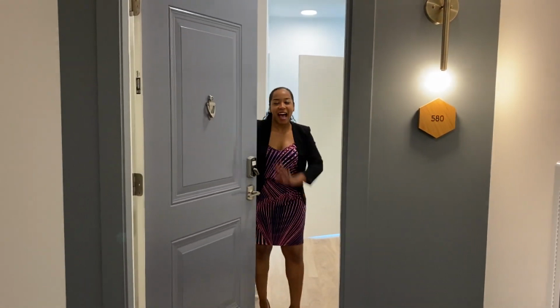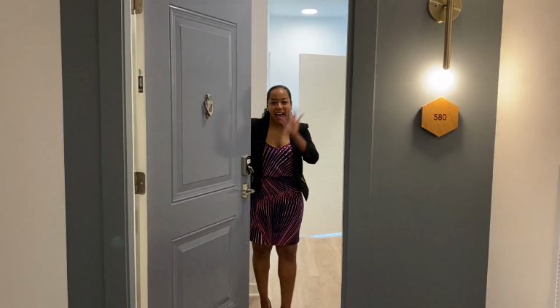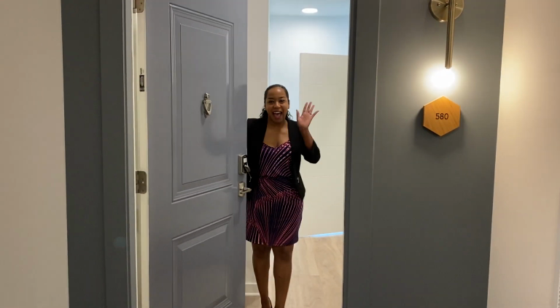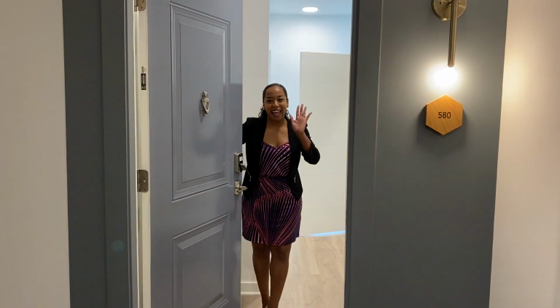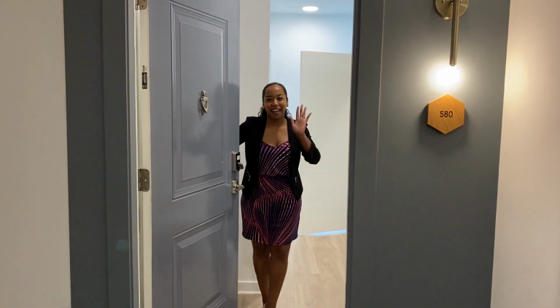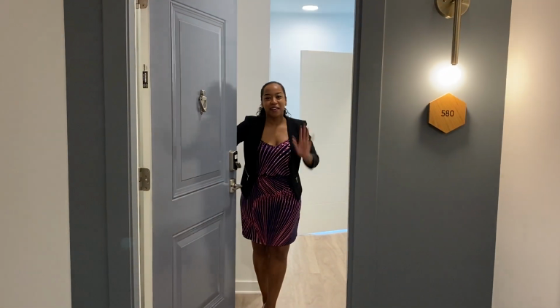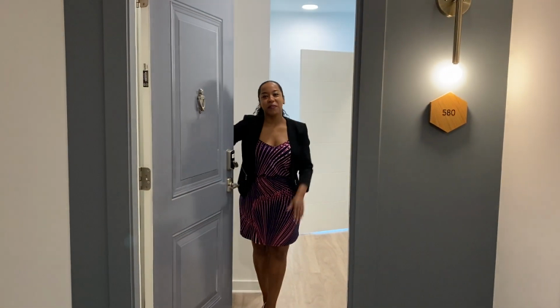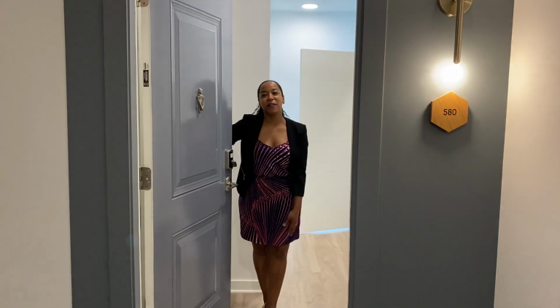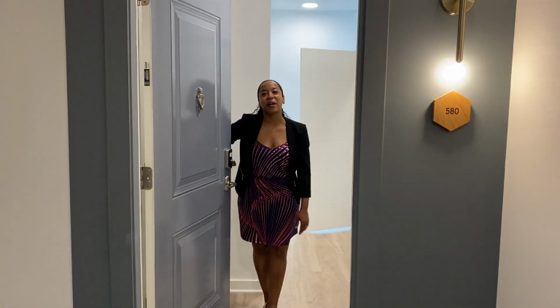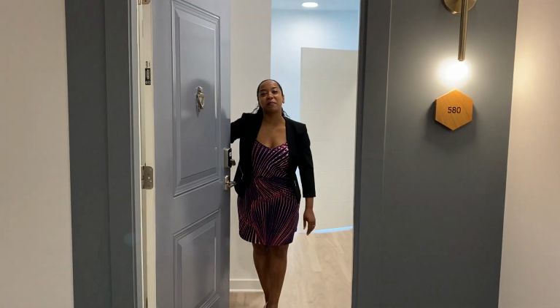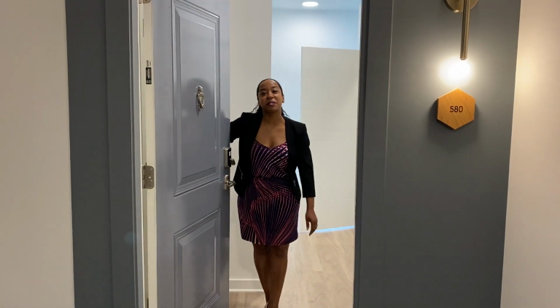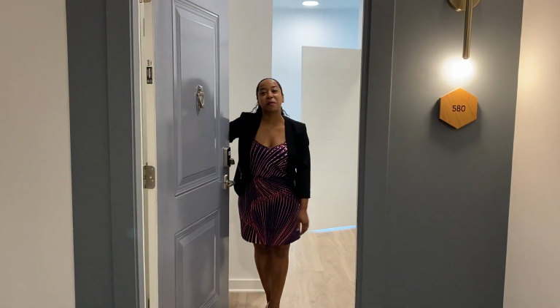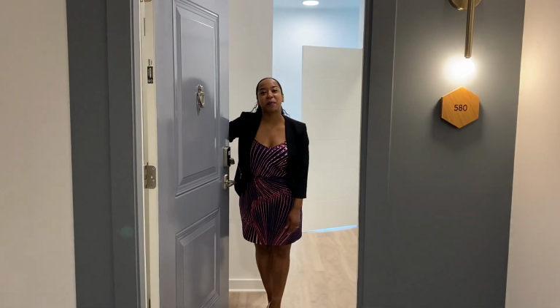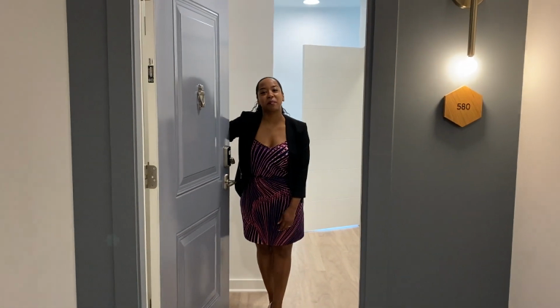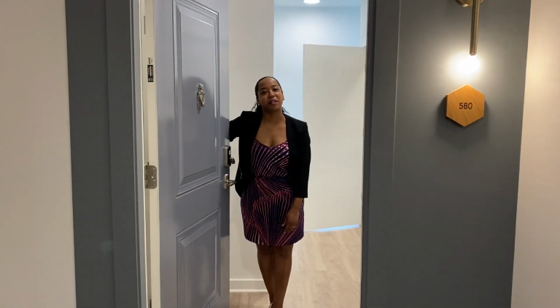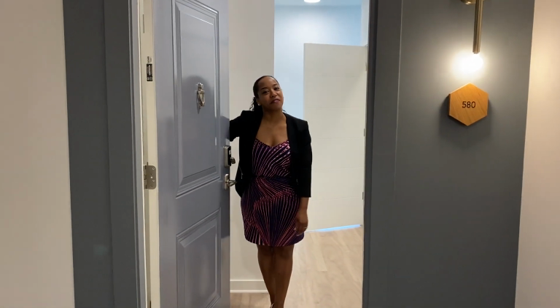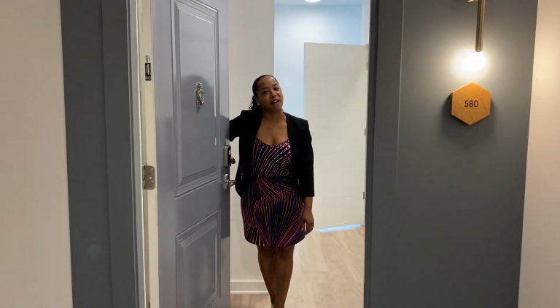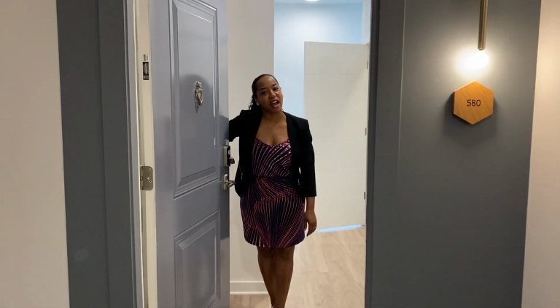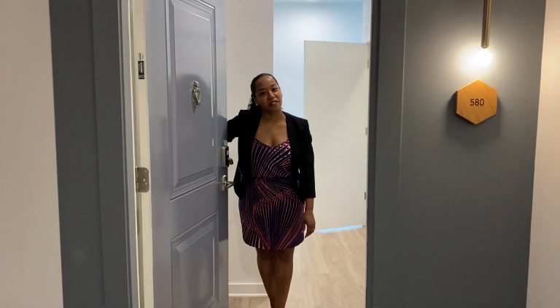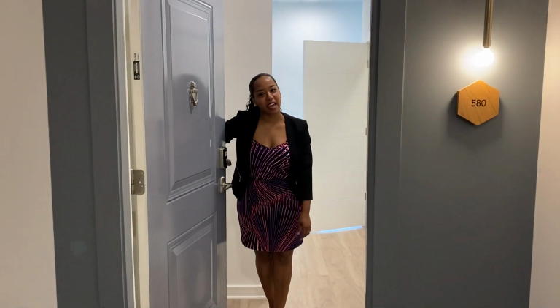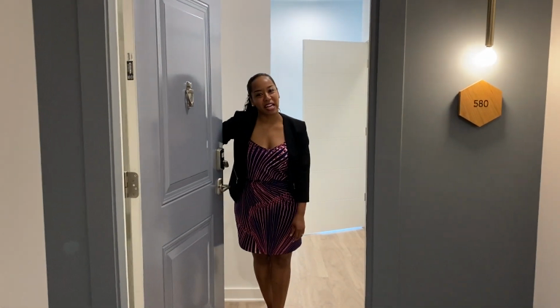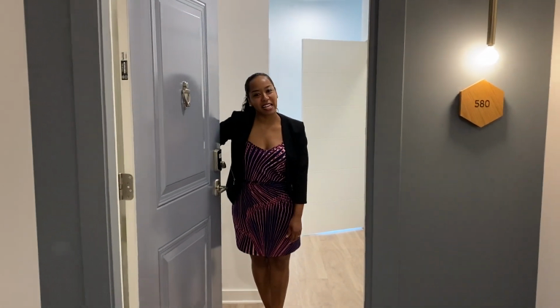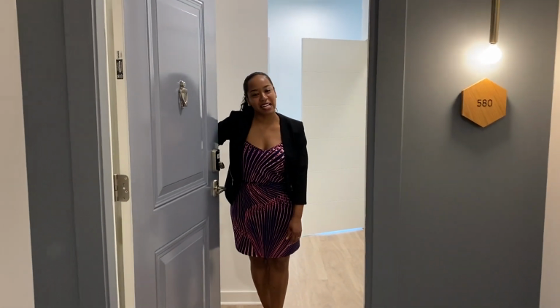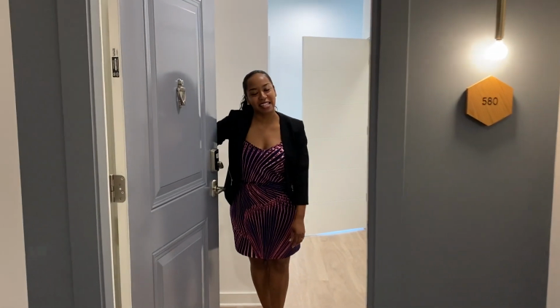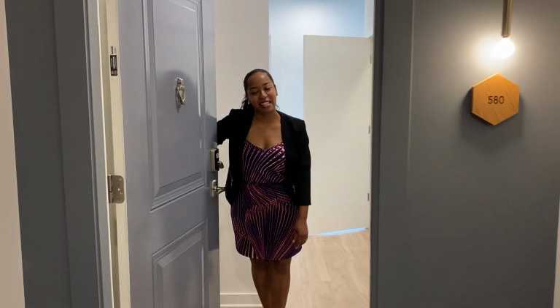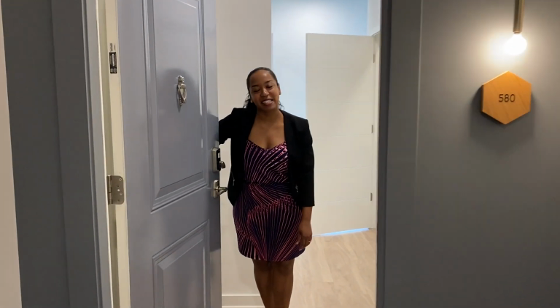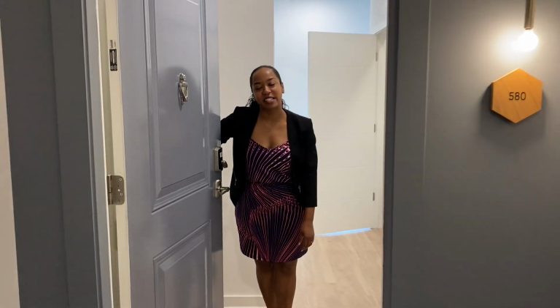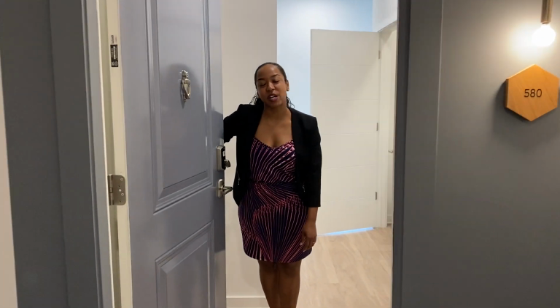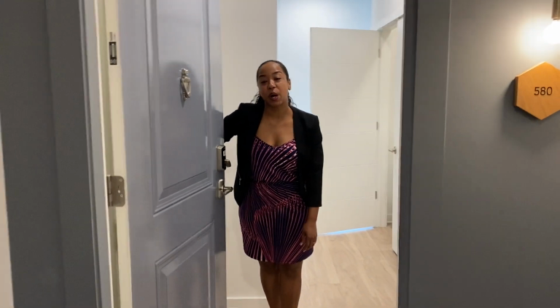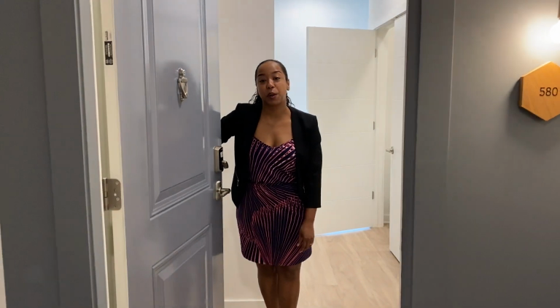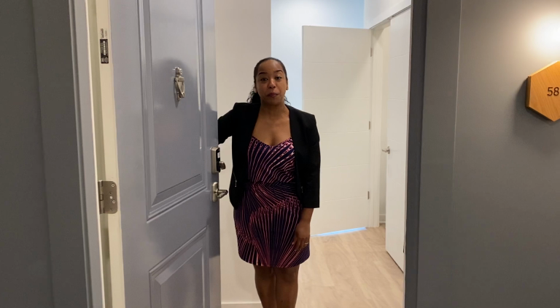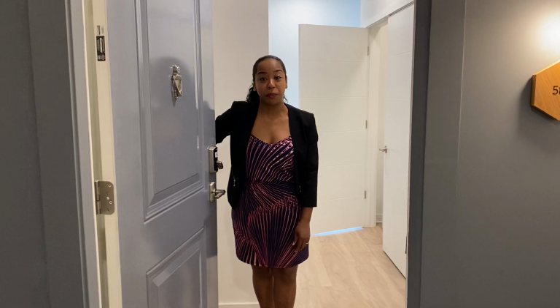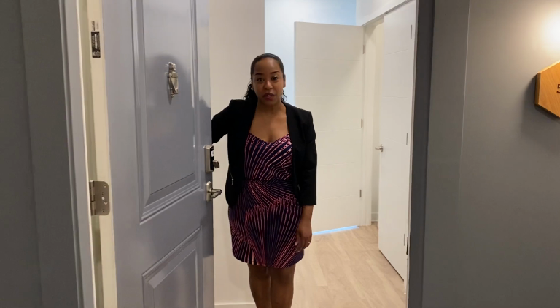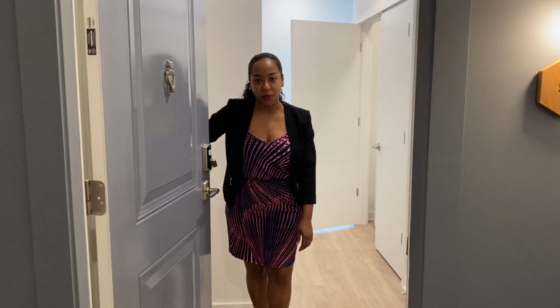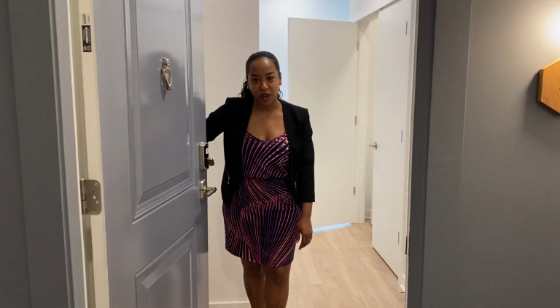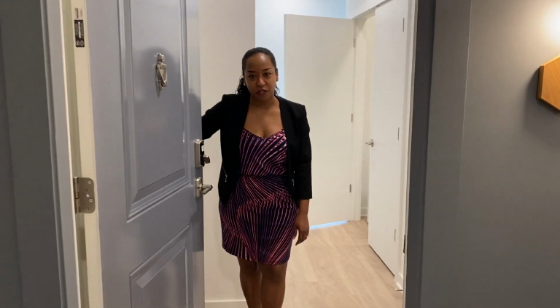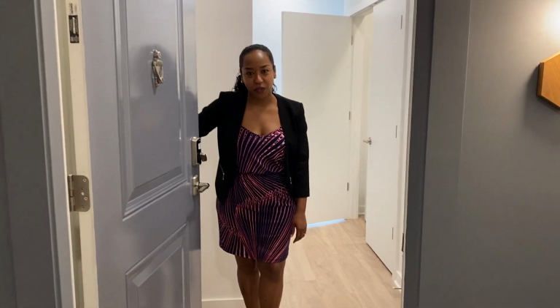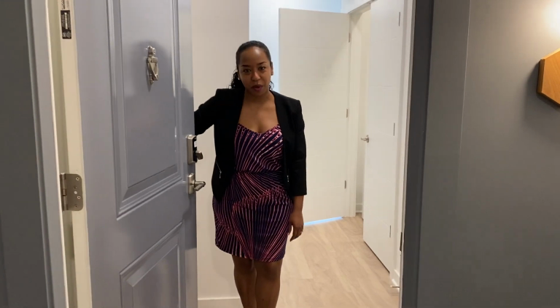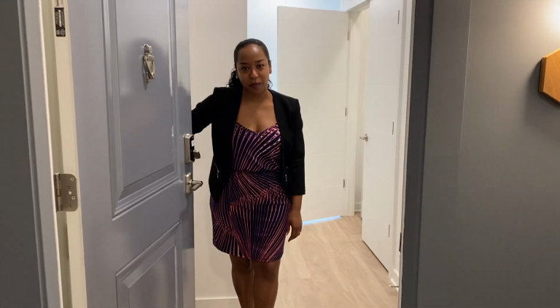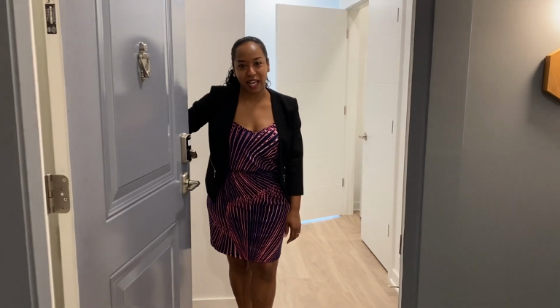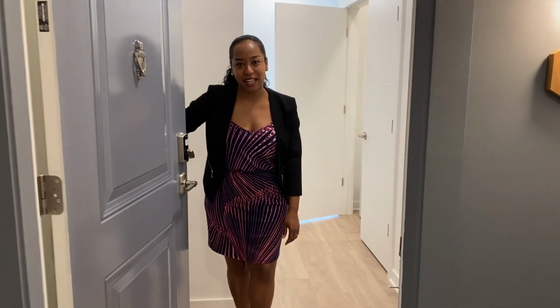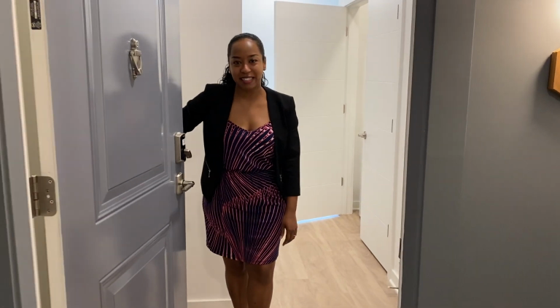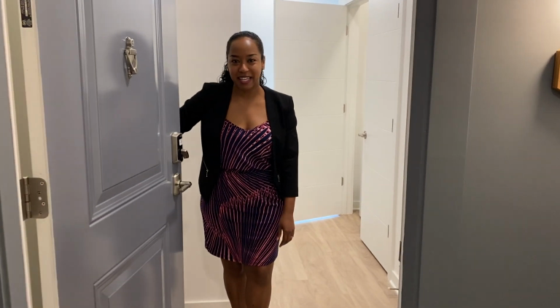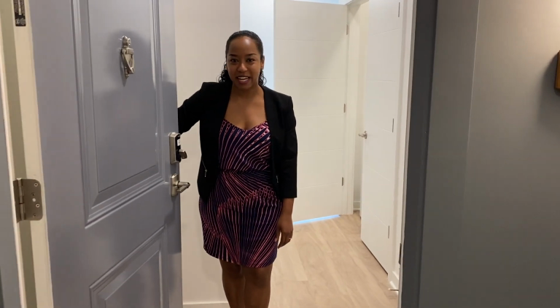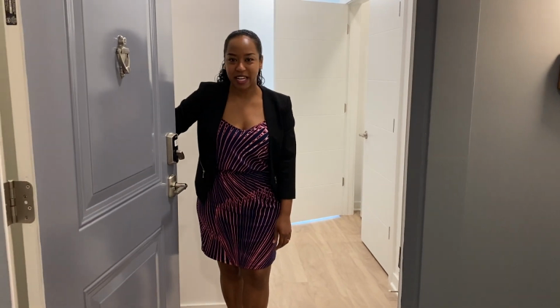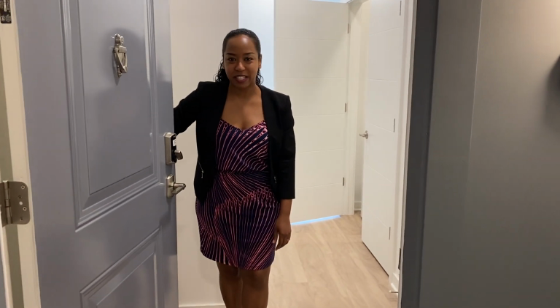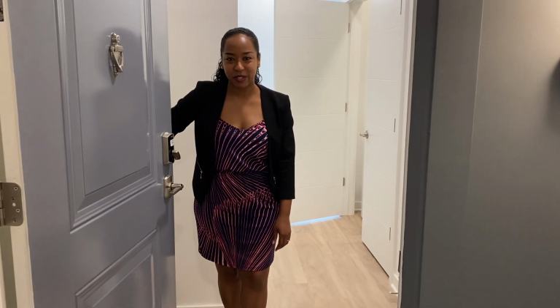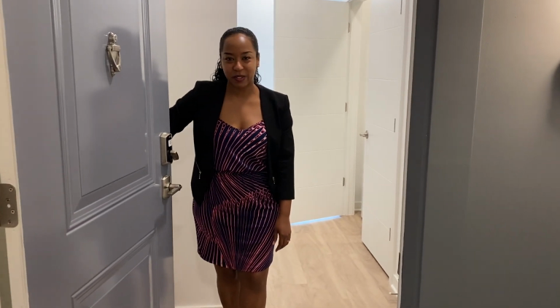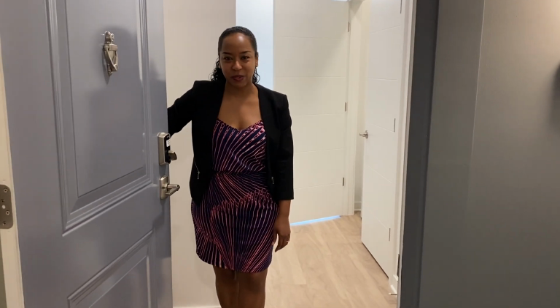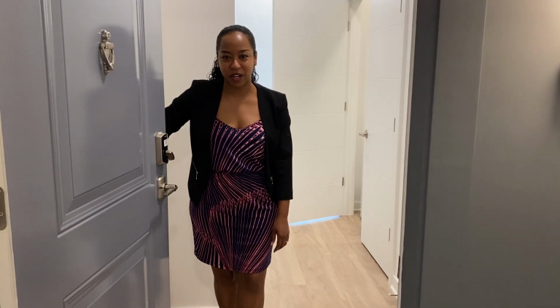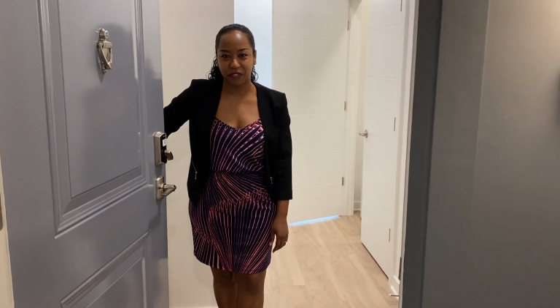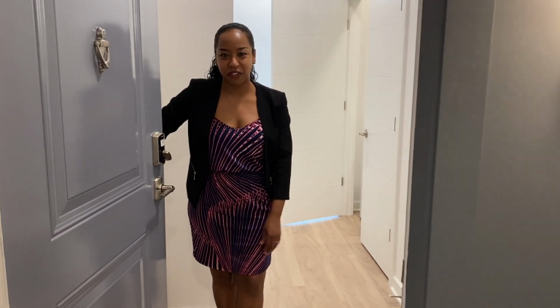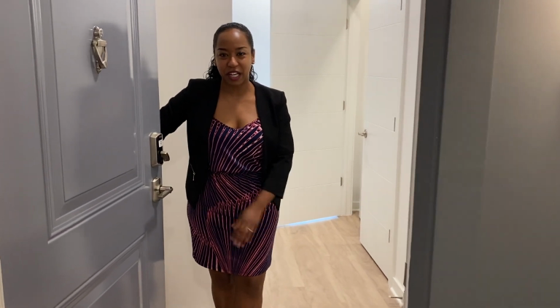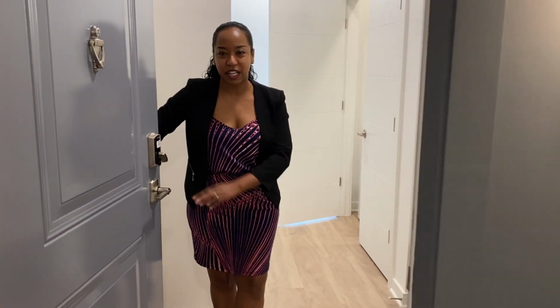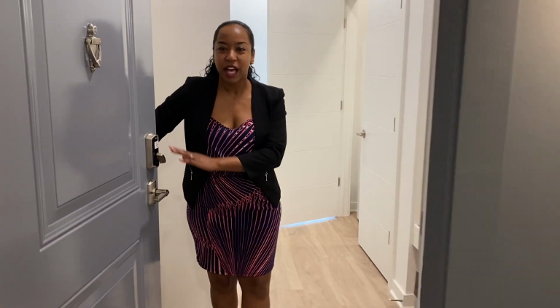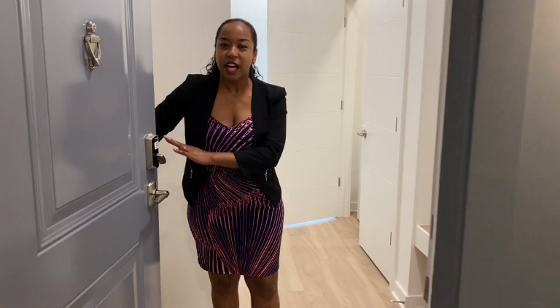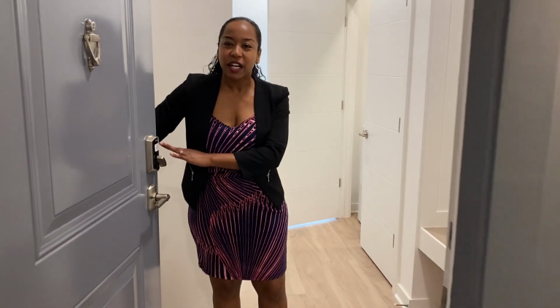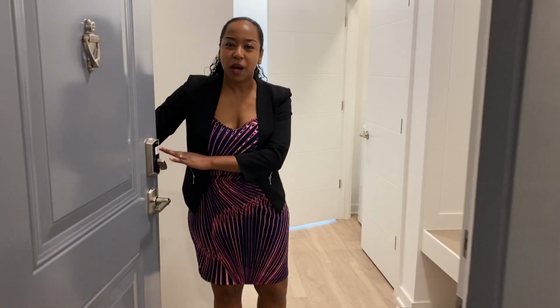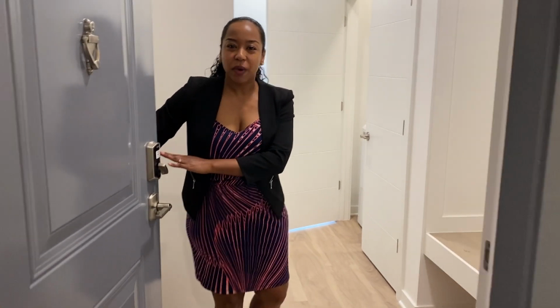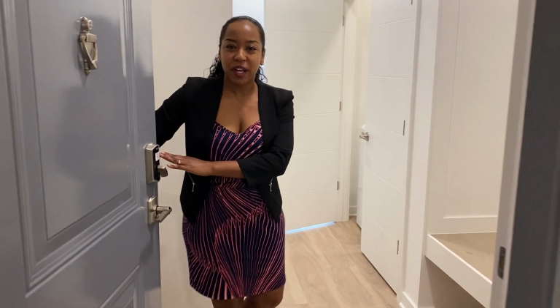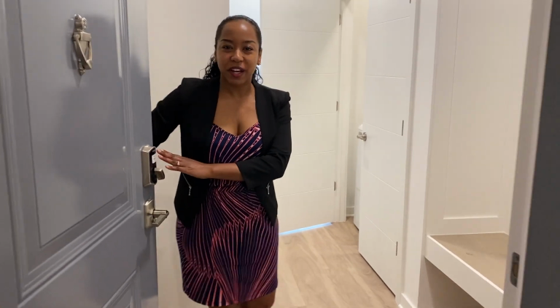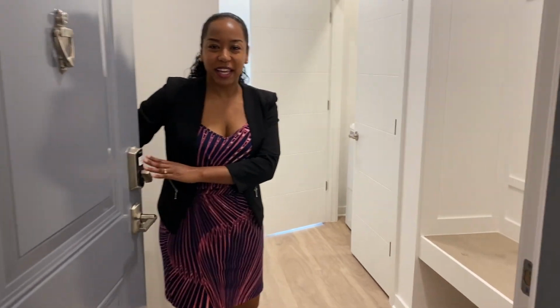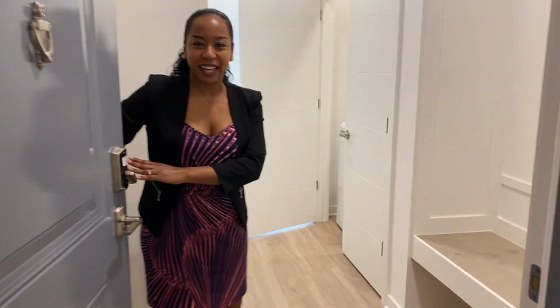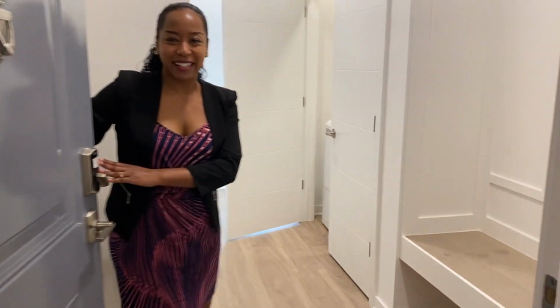Hi, welcome to apartment 580. This is our B1 floor plan, 1082 square feet. Come right on in.